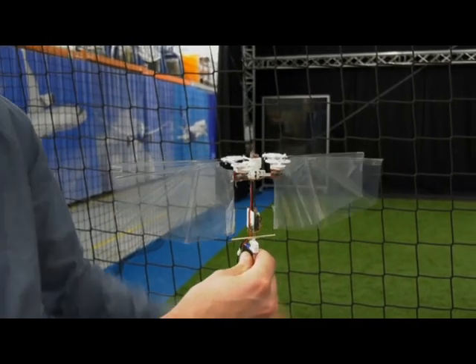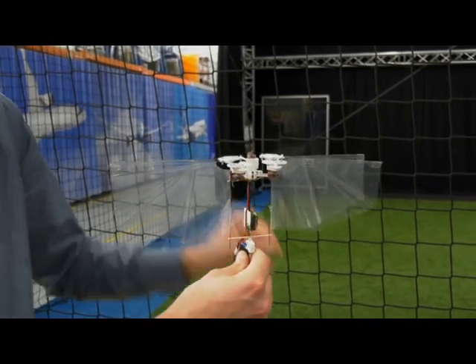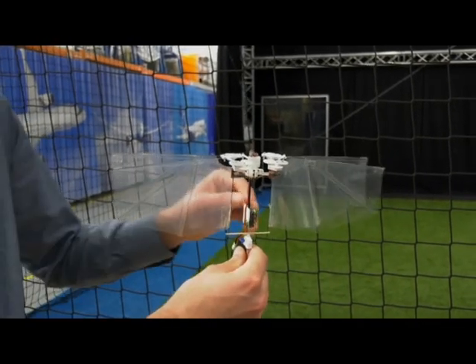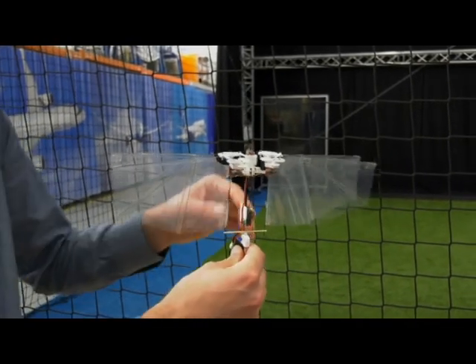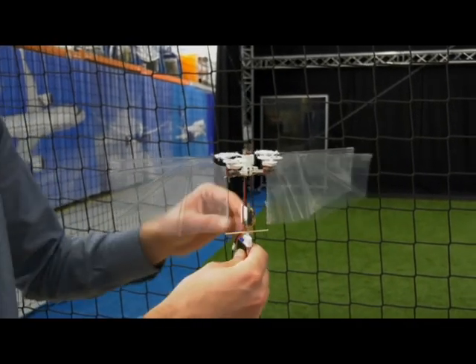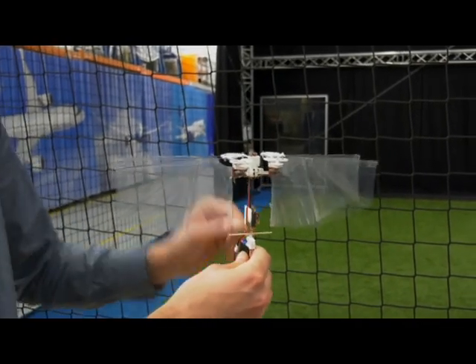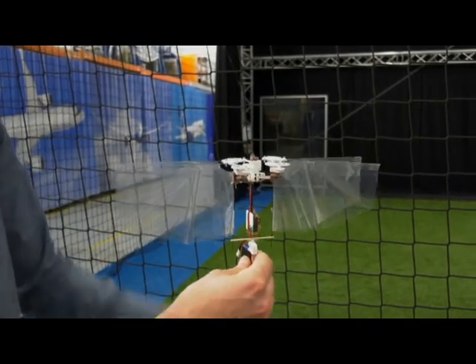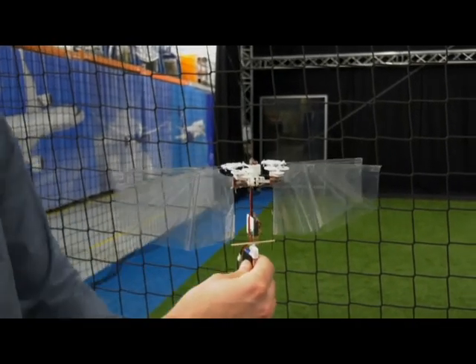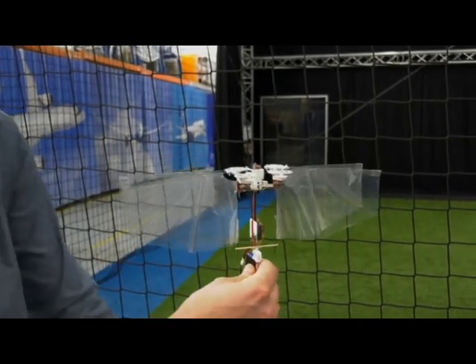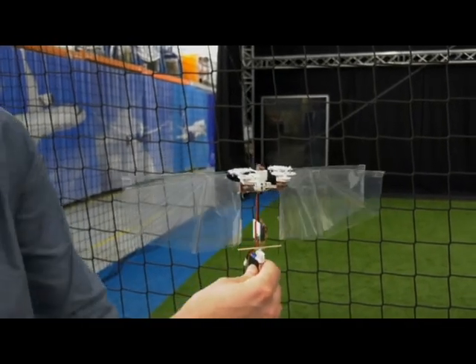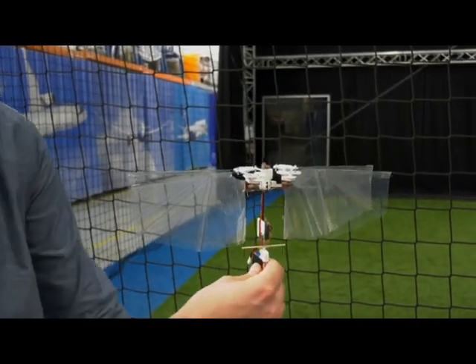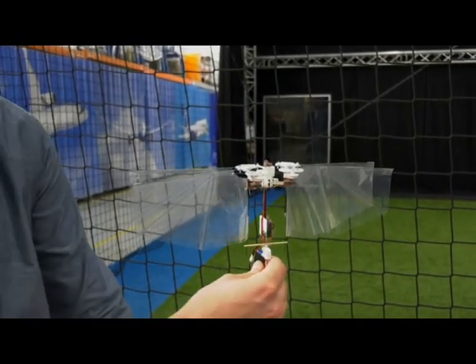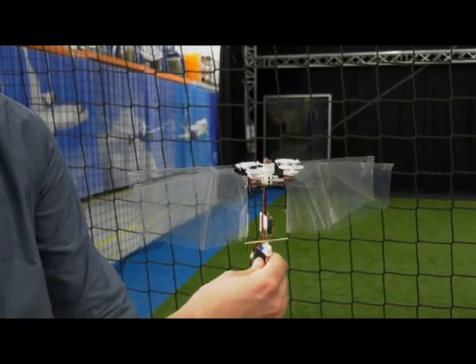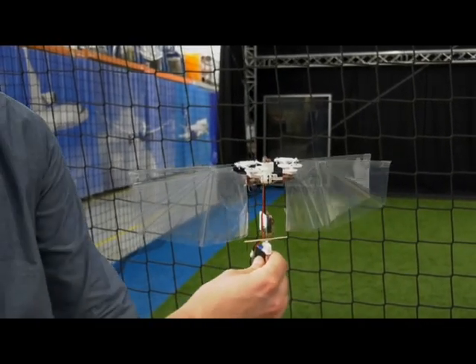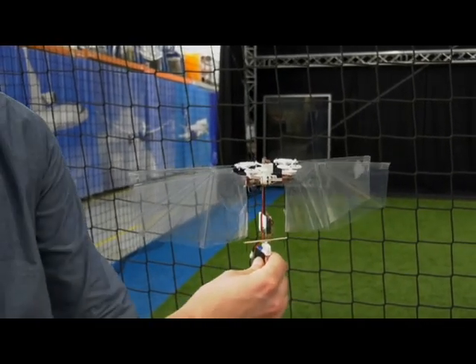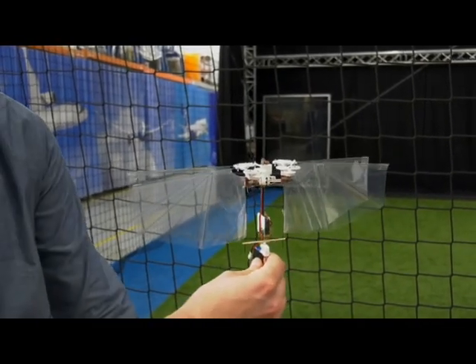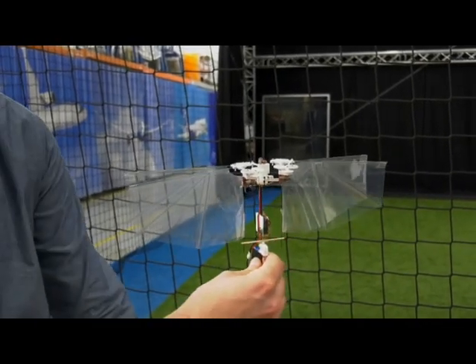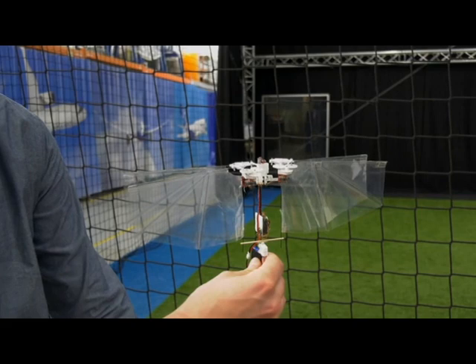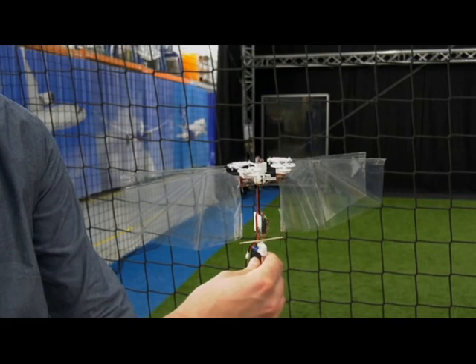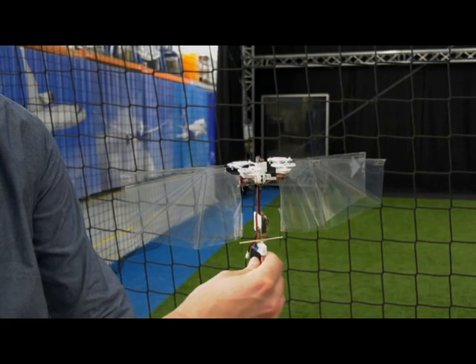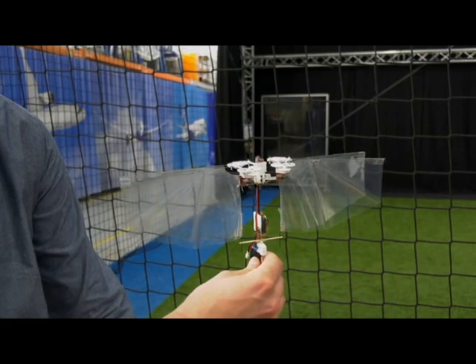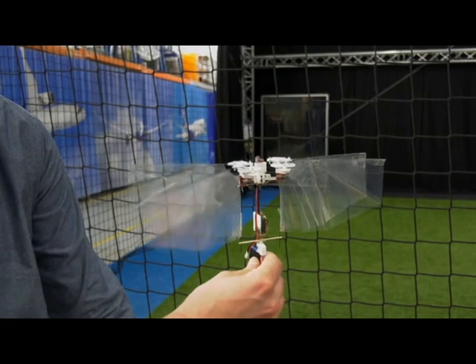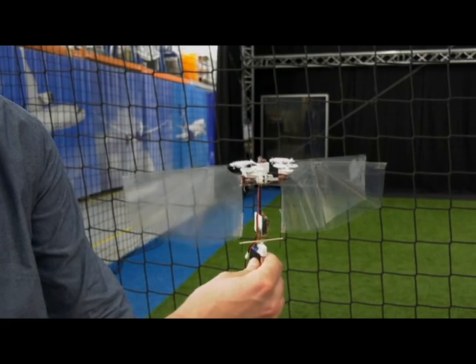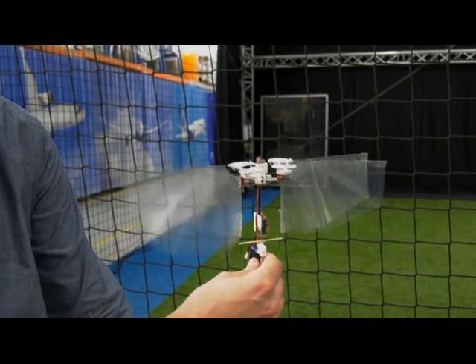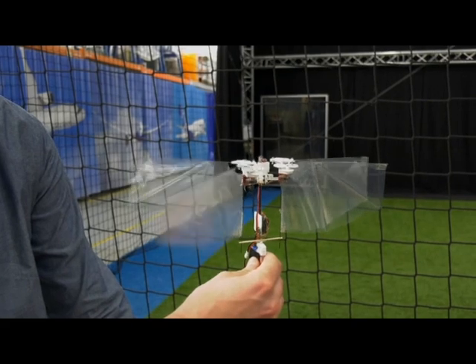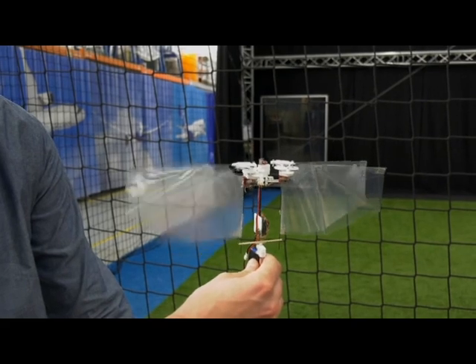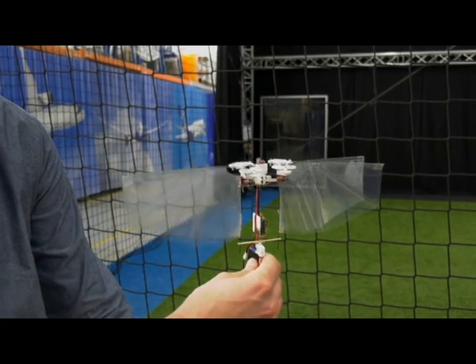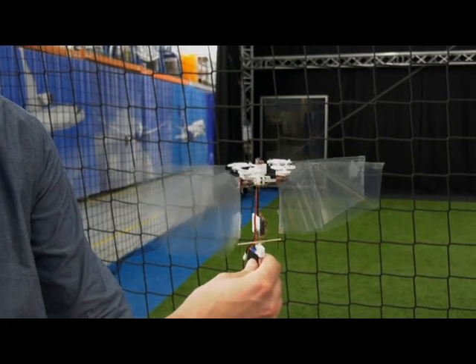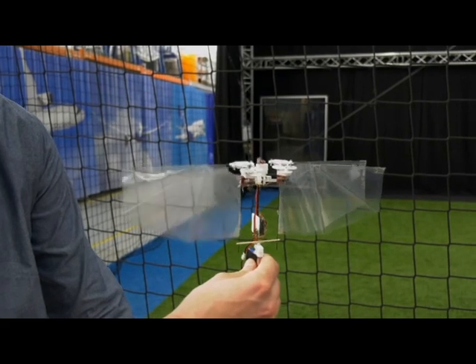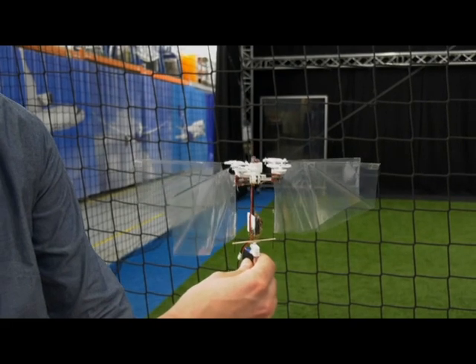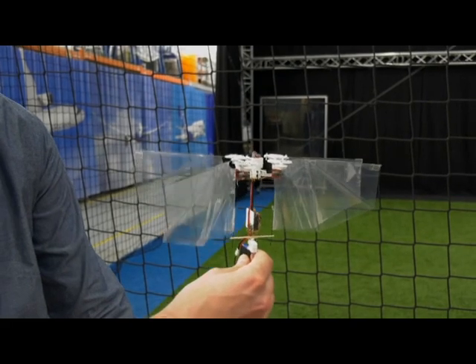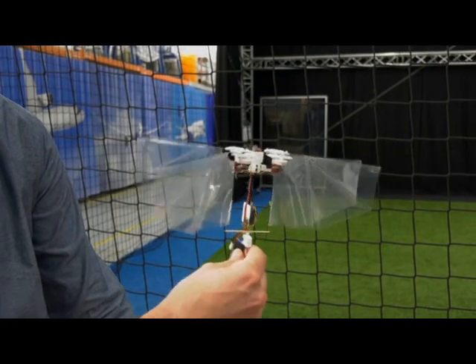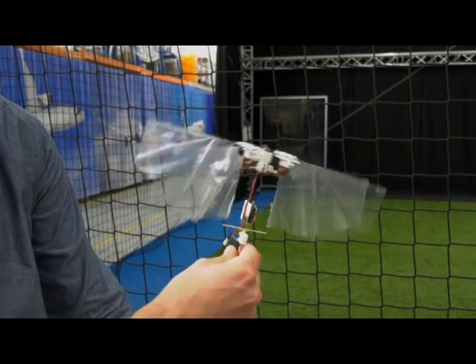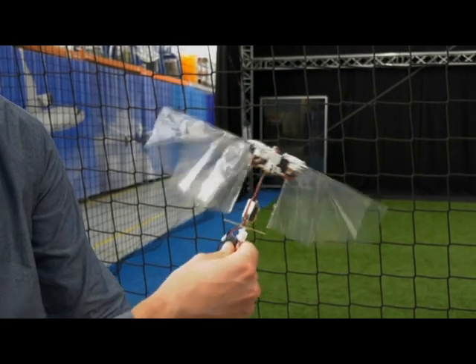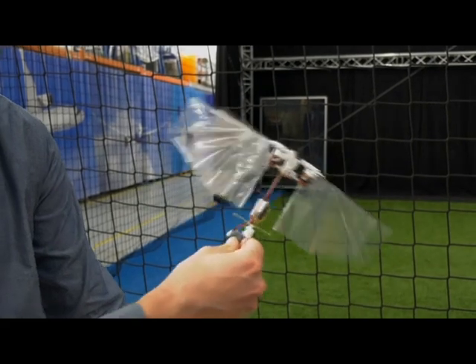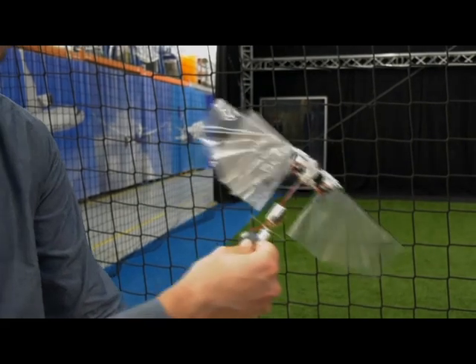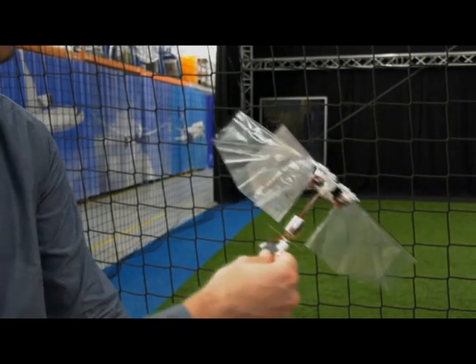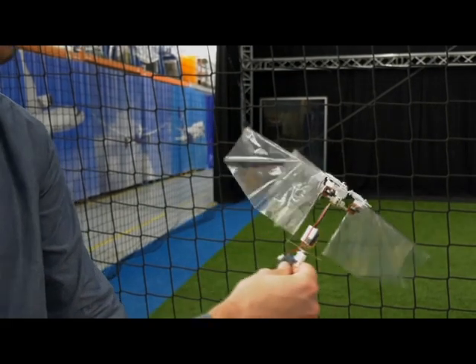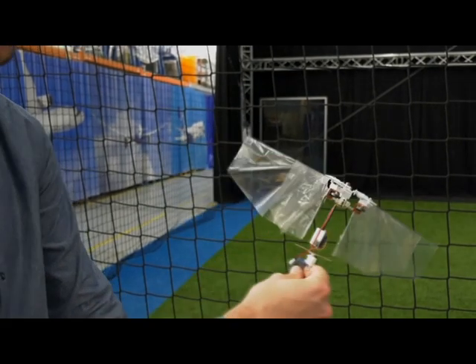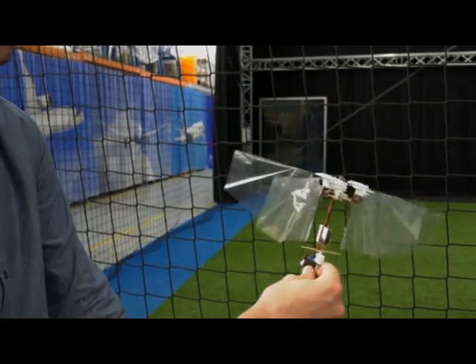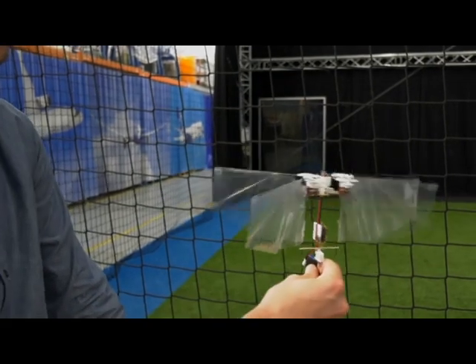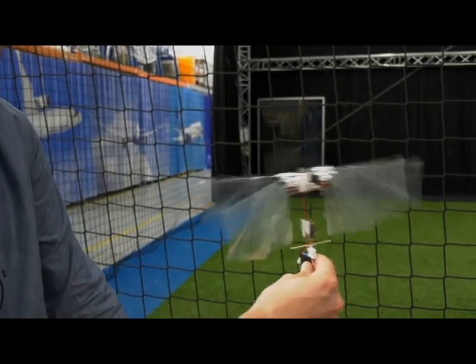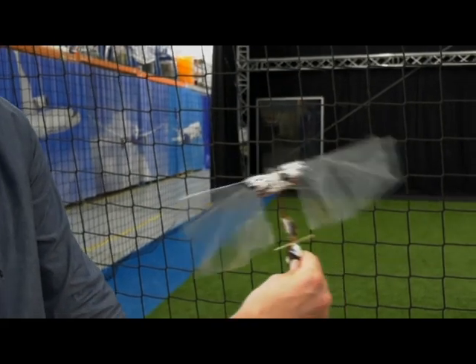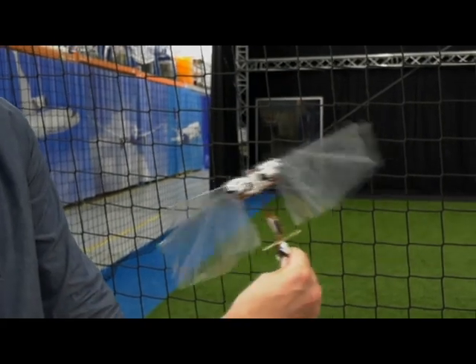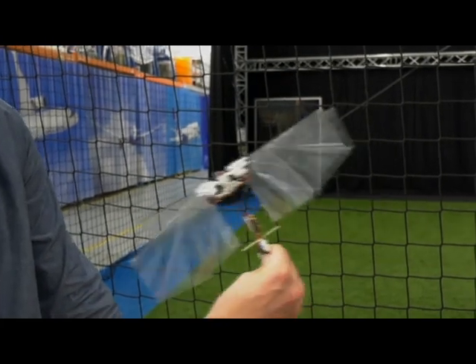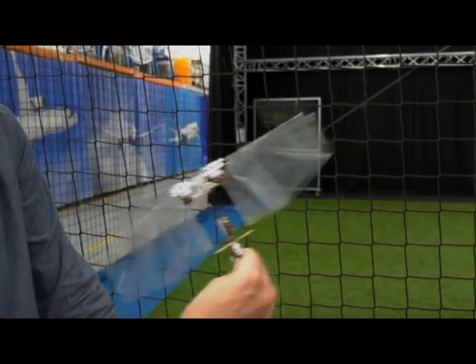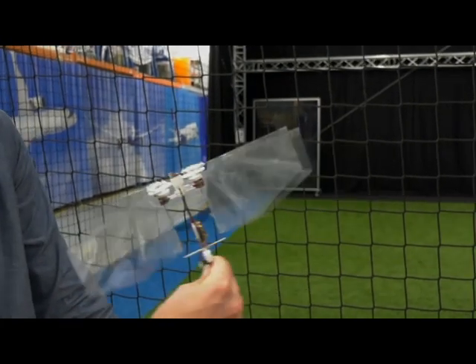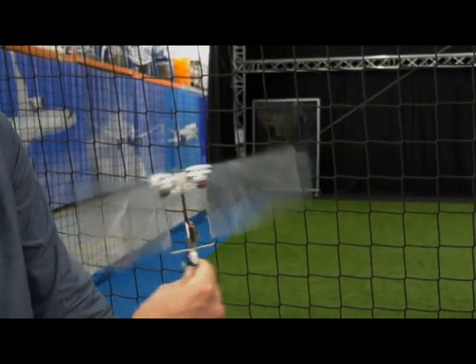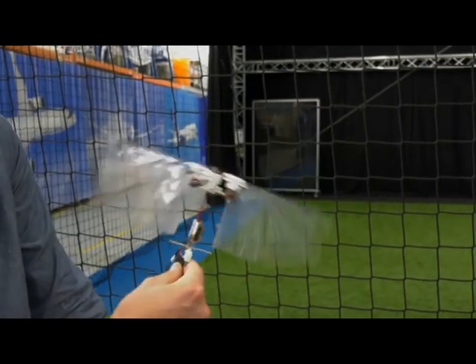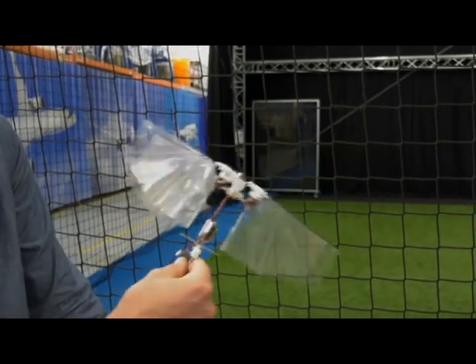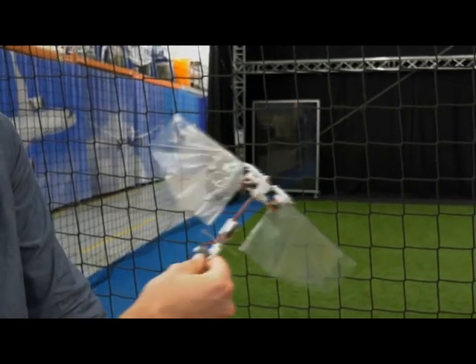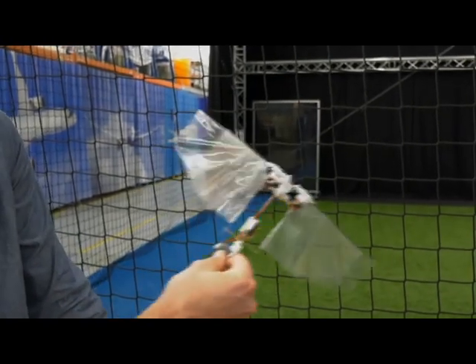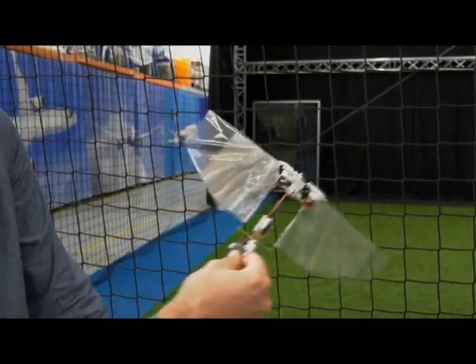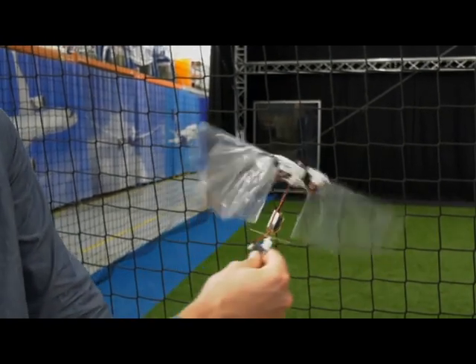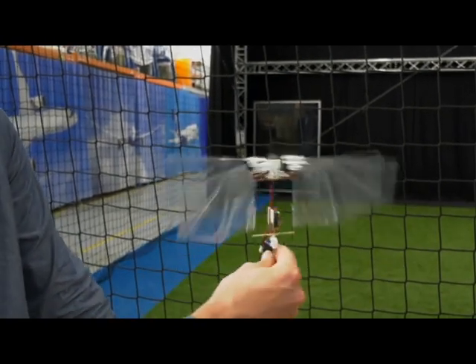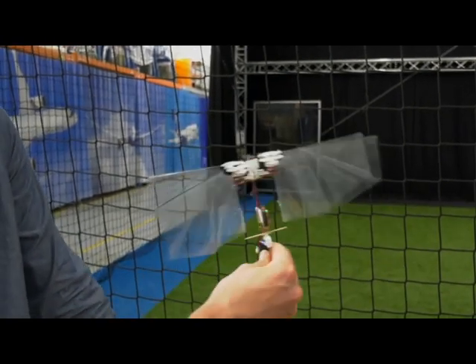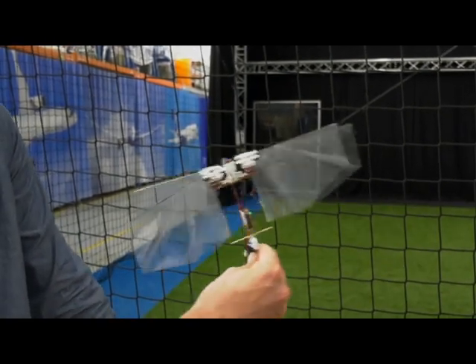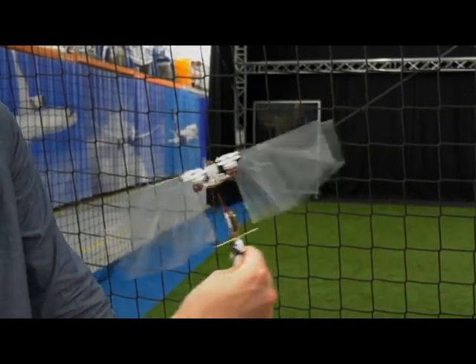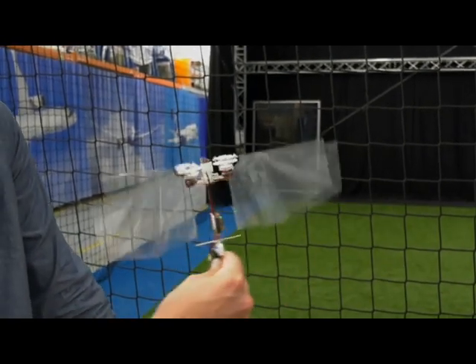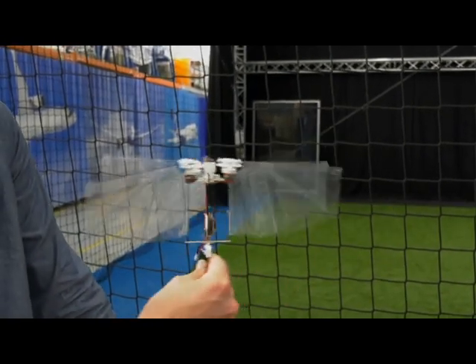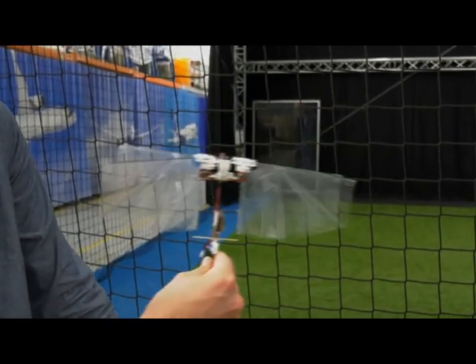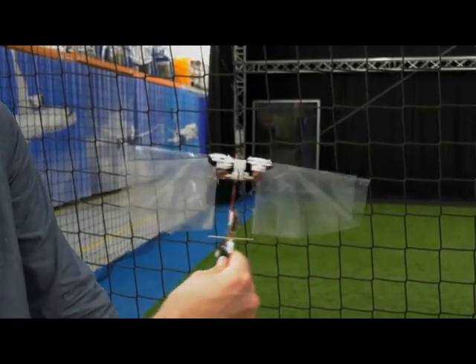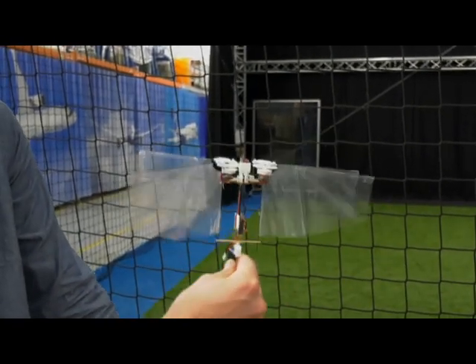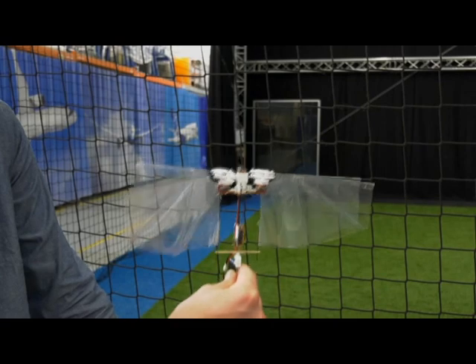Now if I flap one of the wings faster than the other one, it will also make the robot rotate around its forward pointing axis.